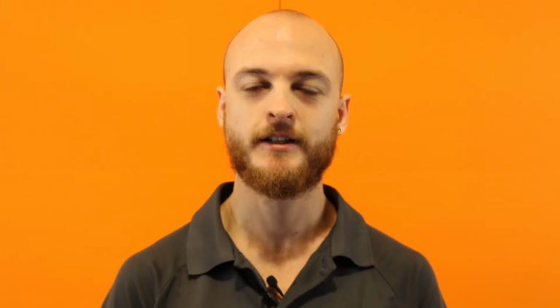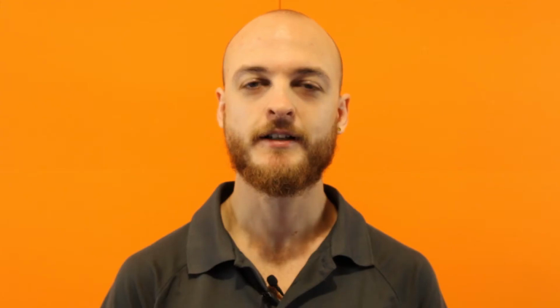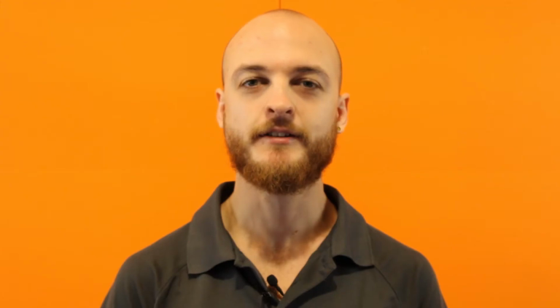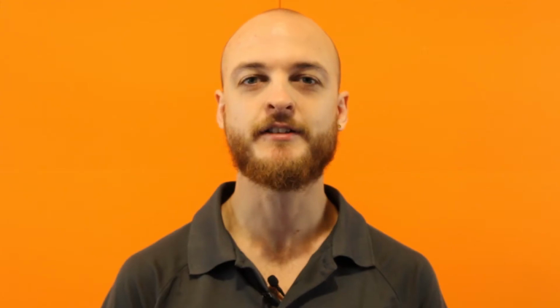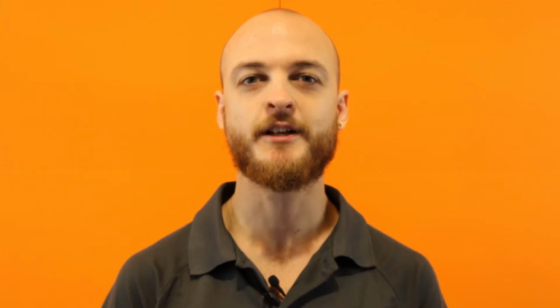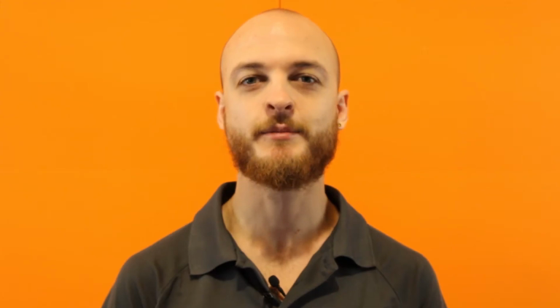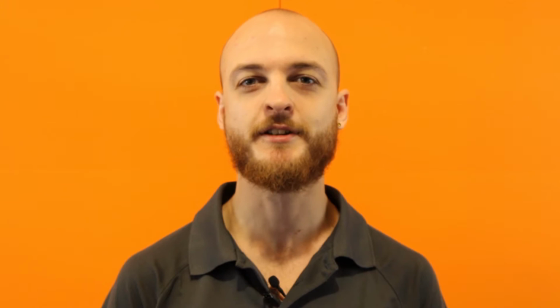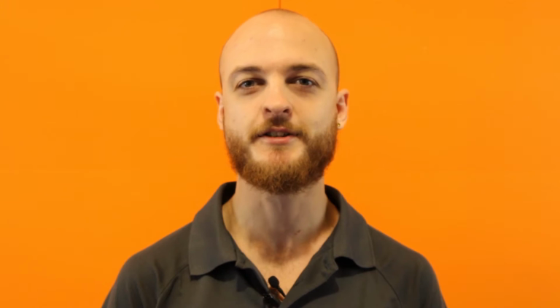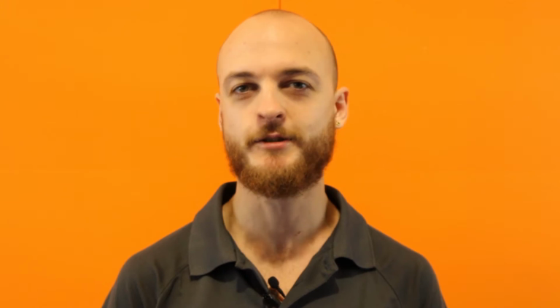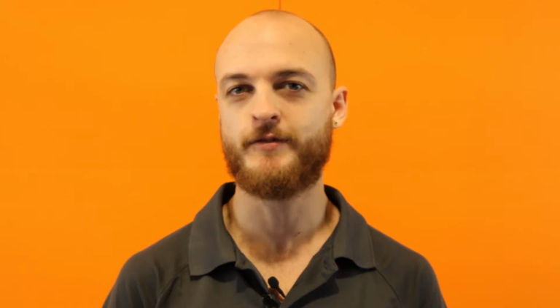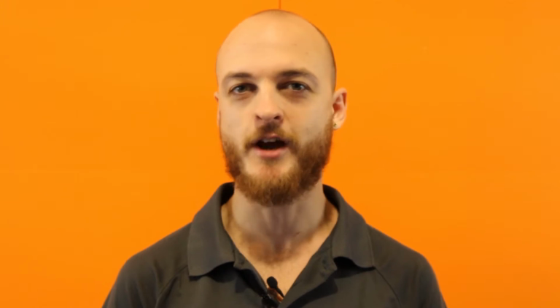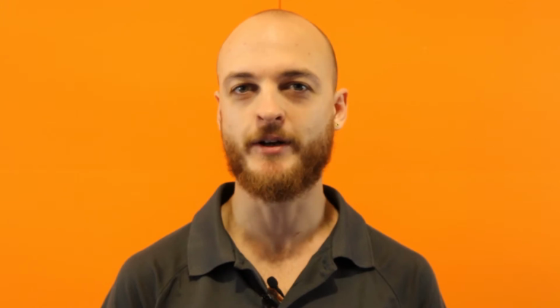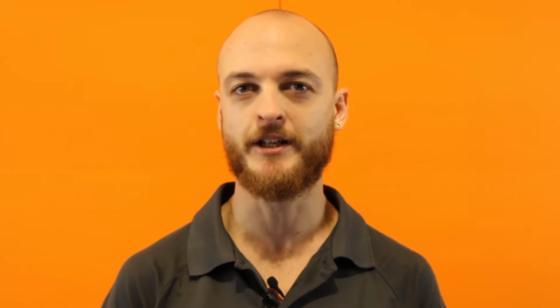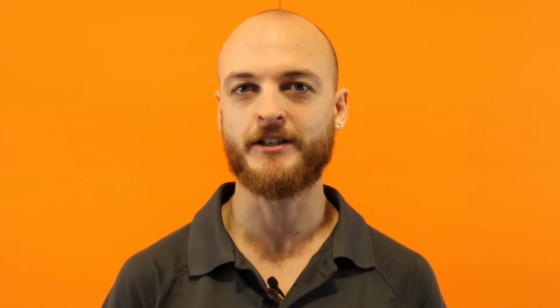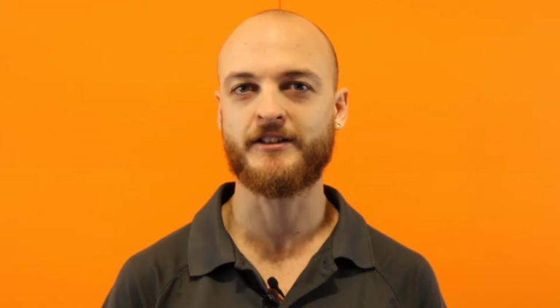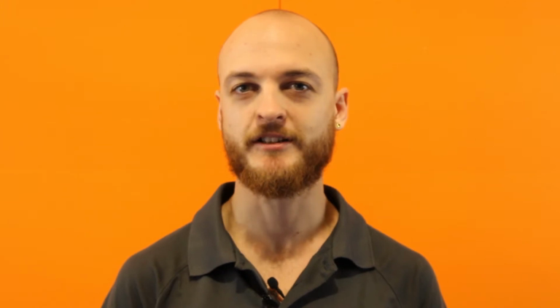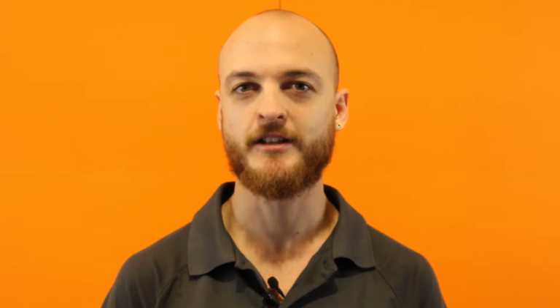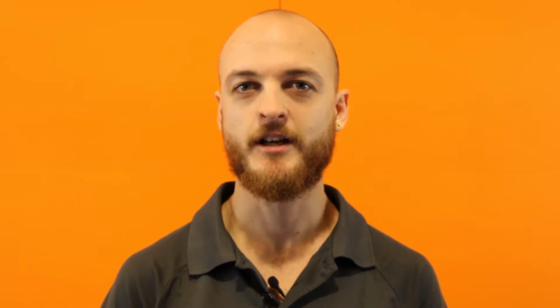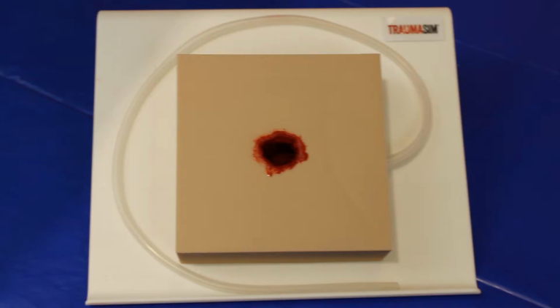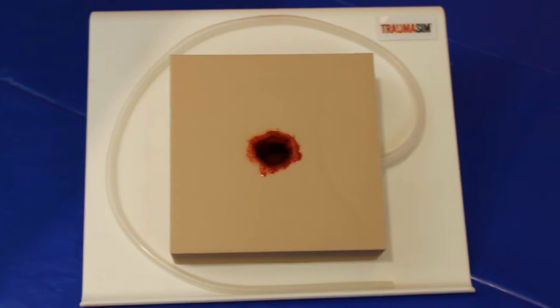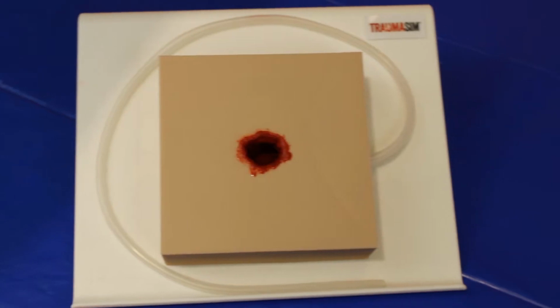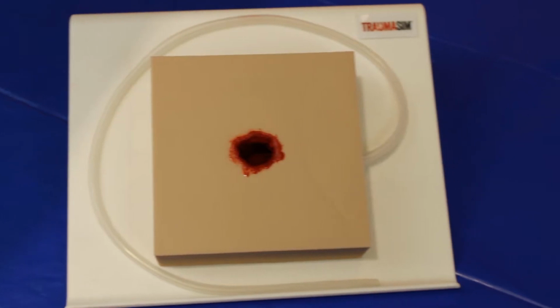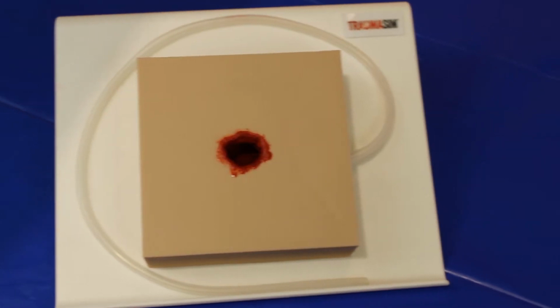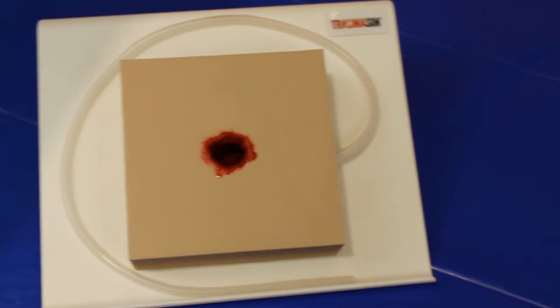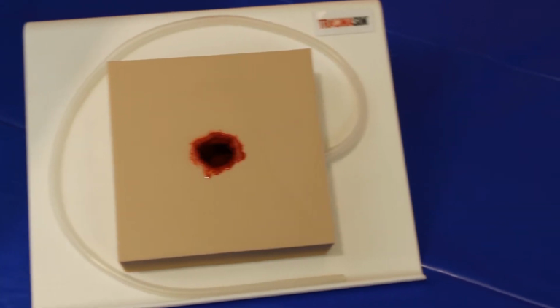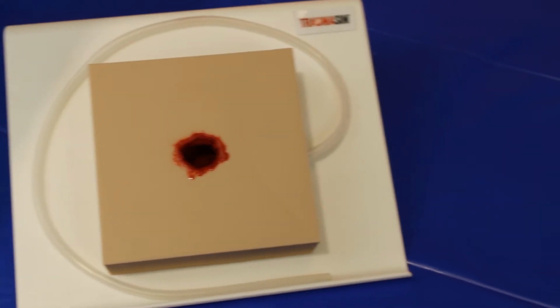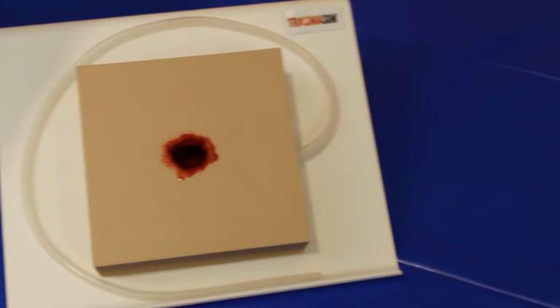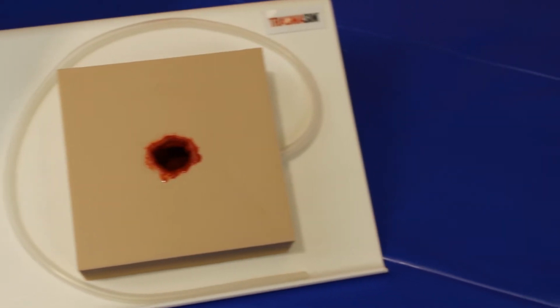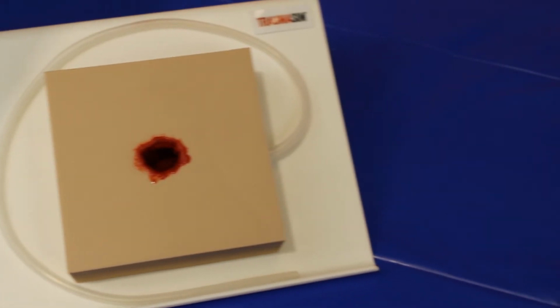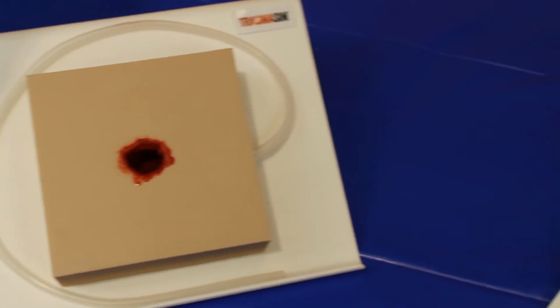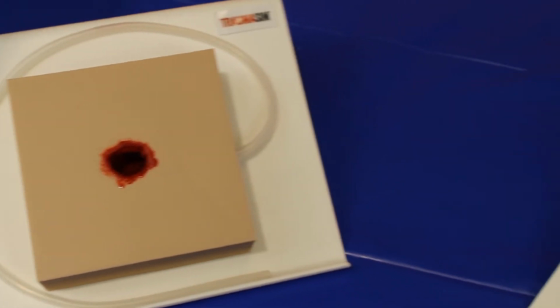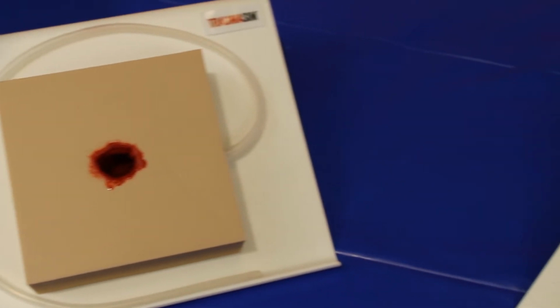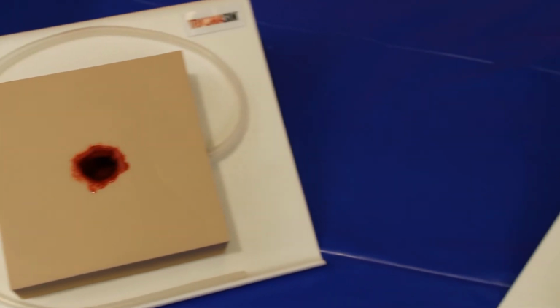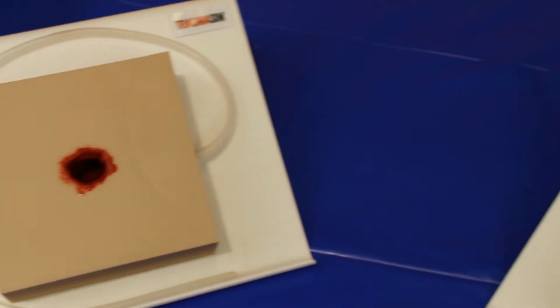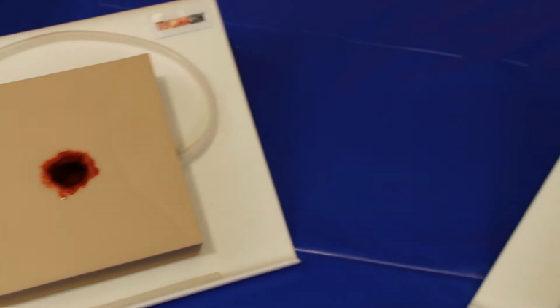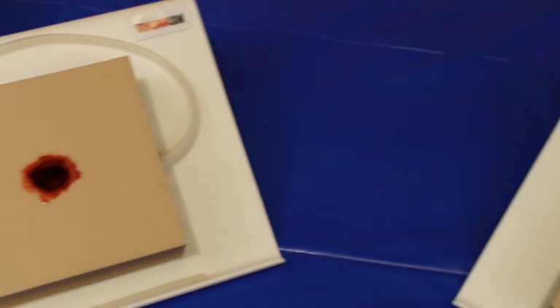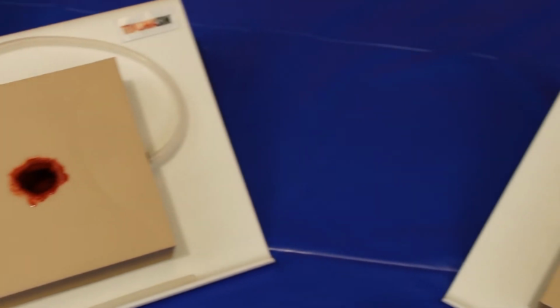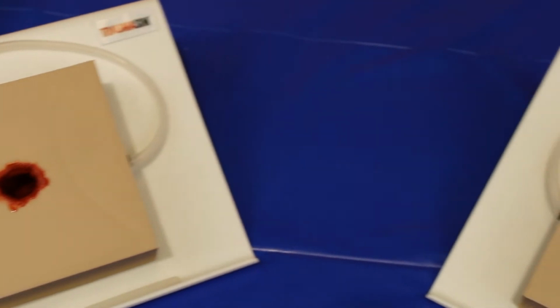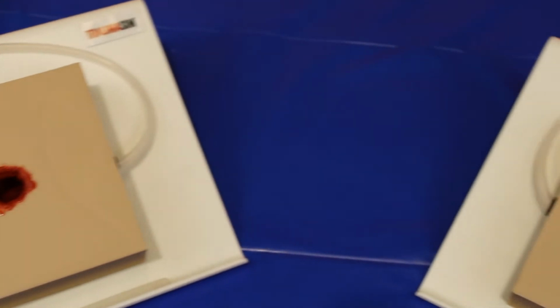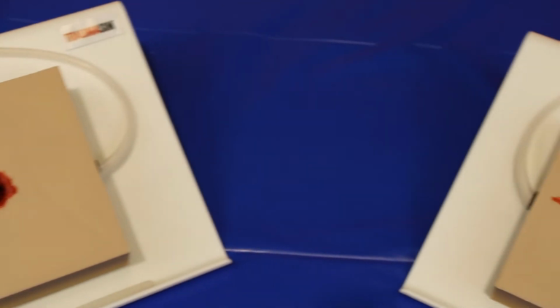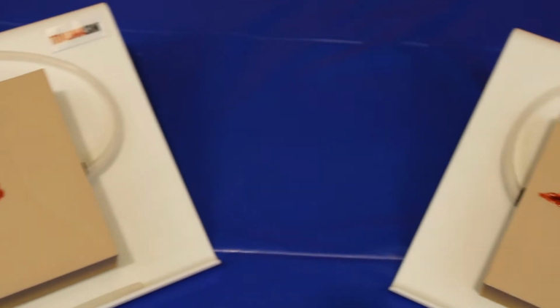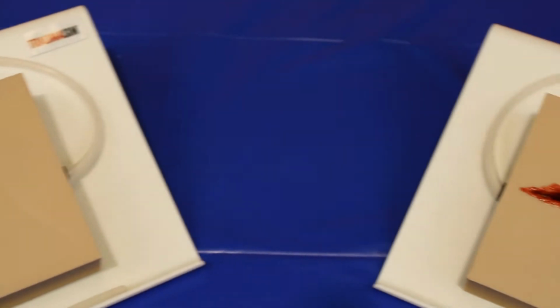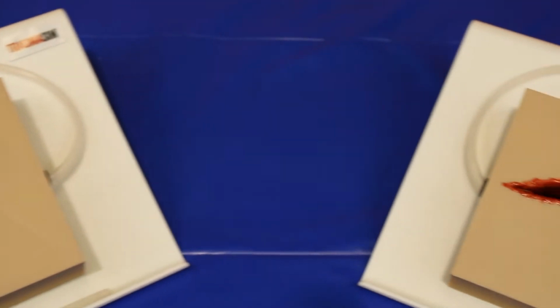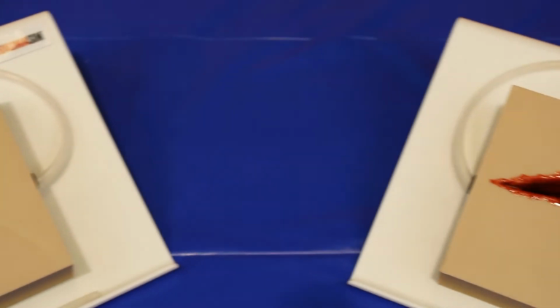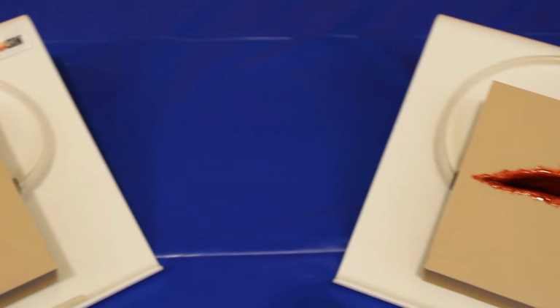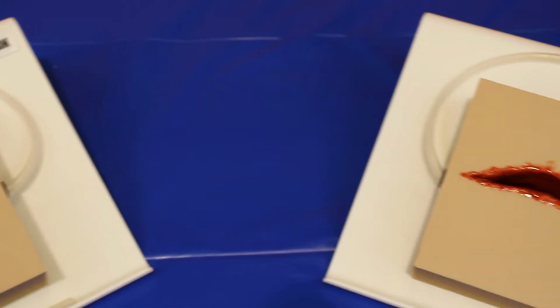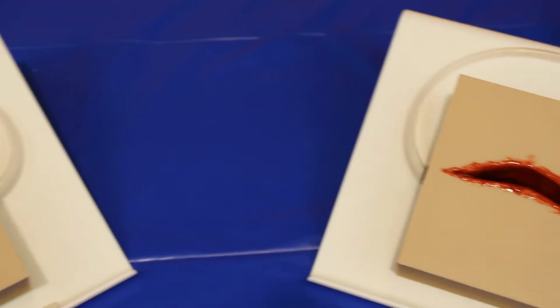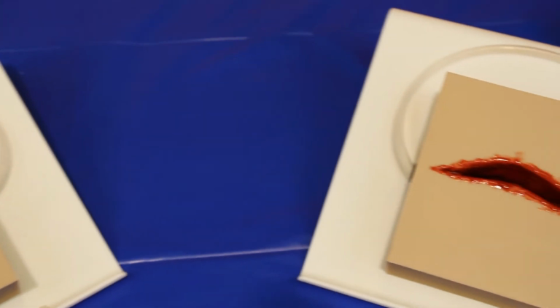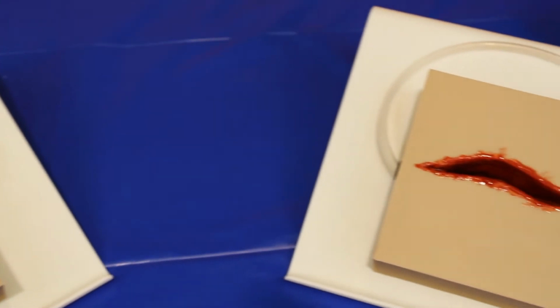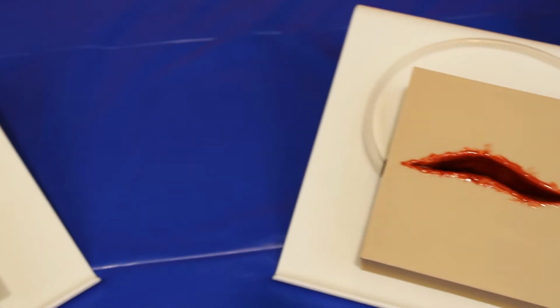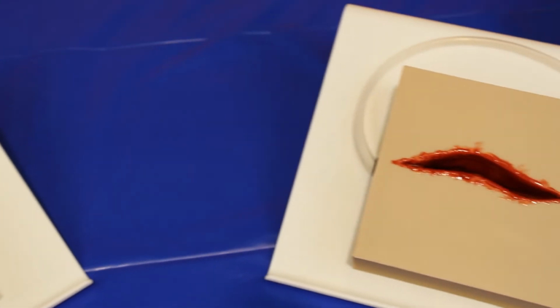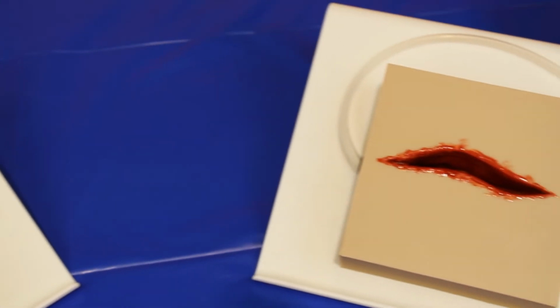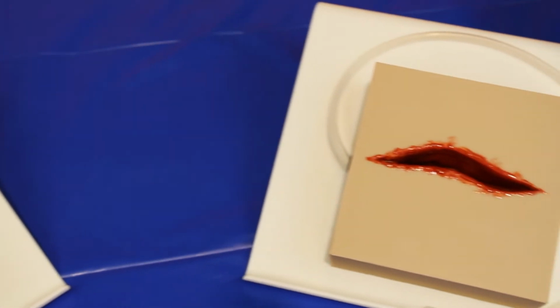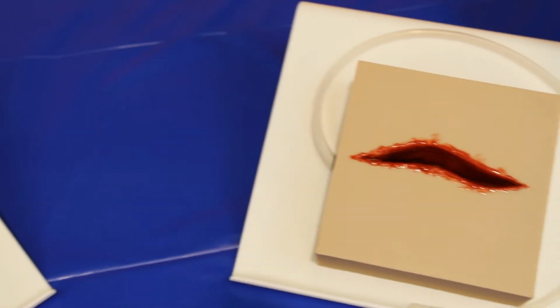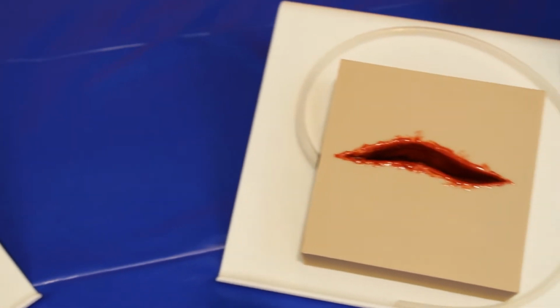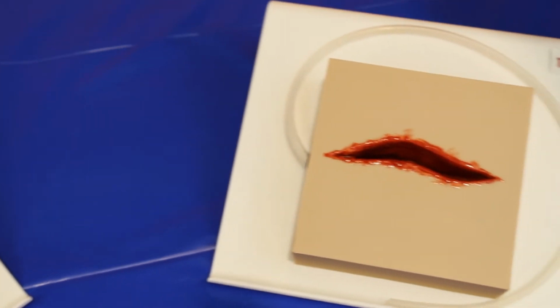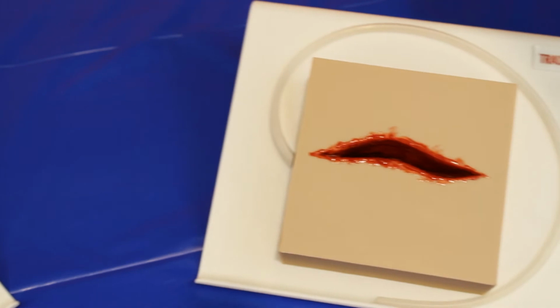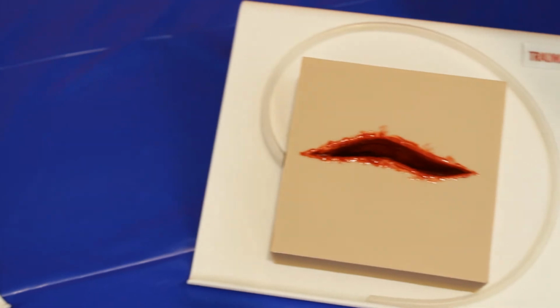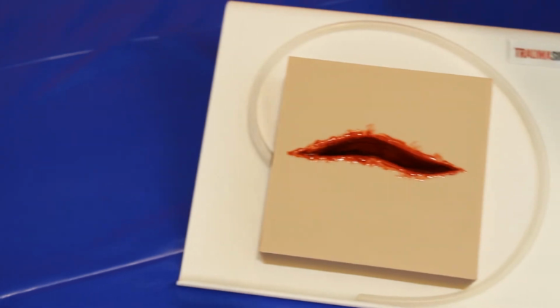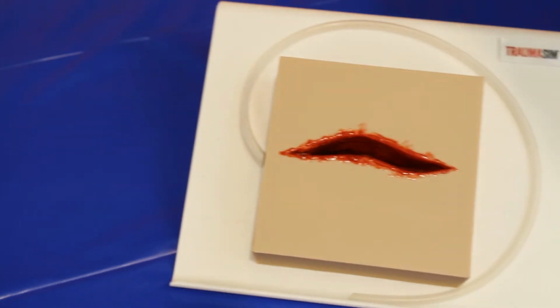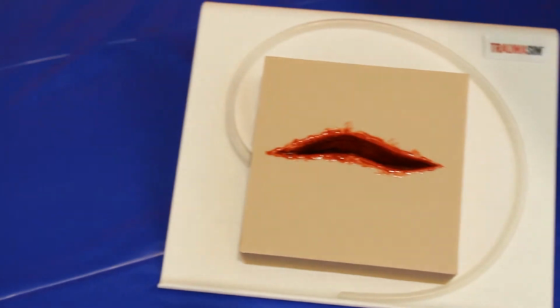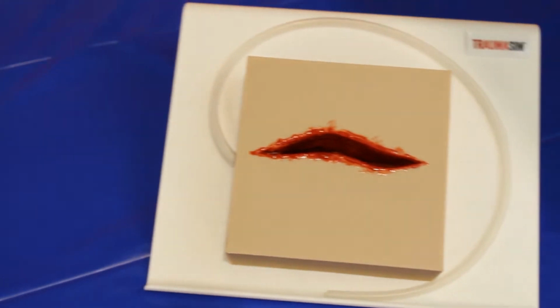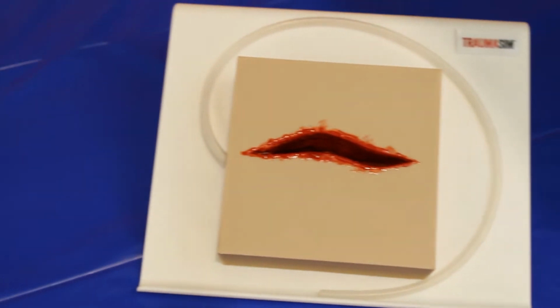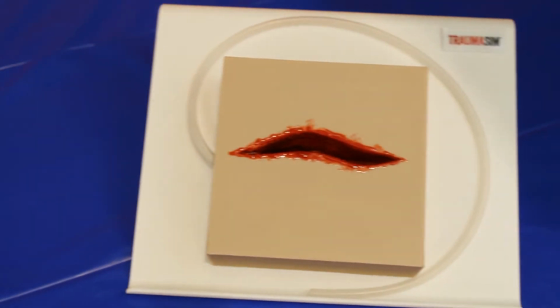This comes in two variants — one with a gunshot wound and one with a laceration — and can be provided in a number of colours.